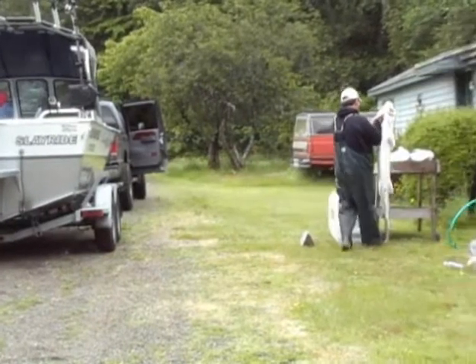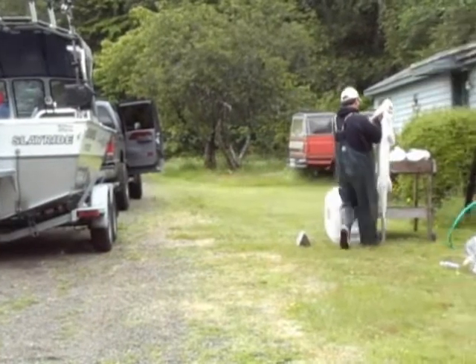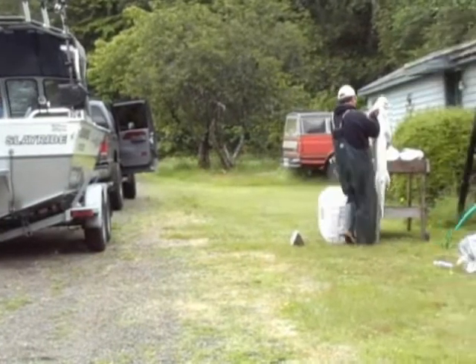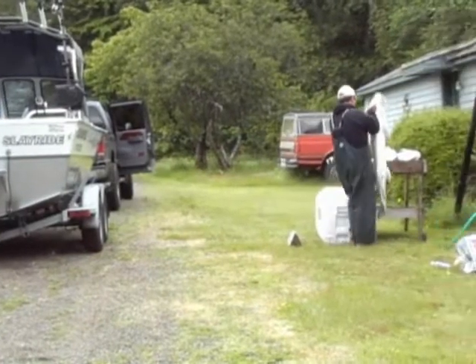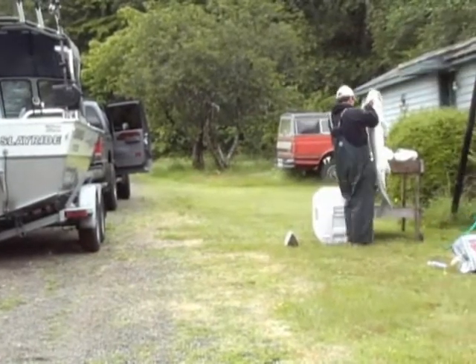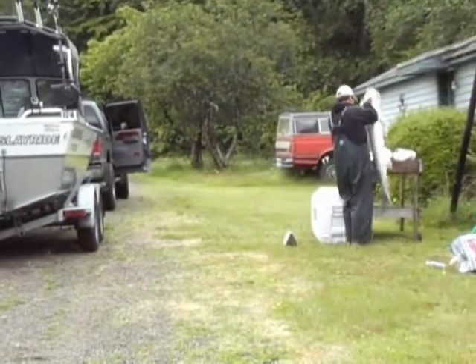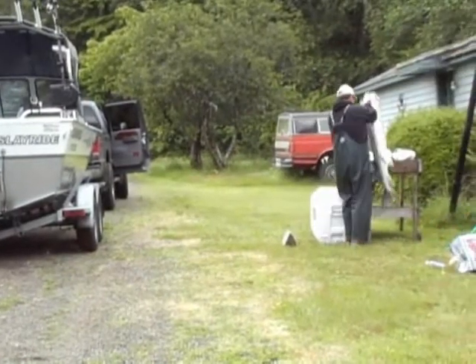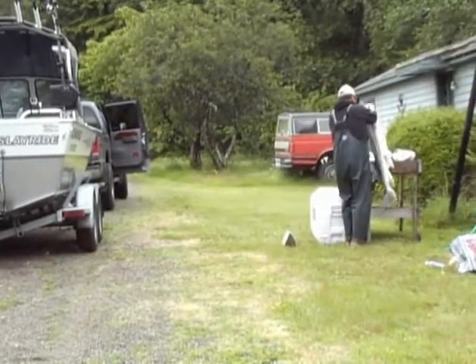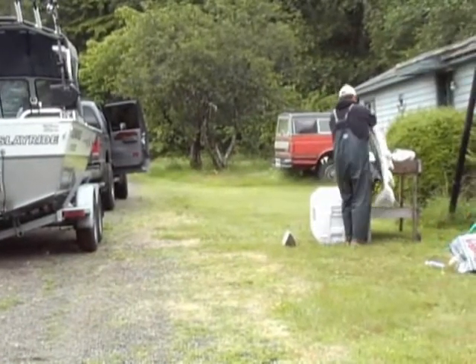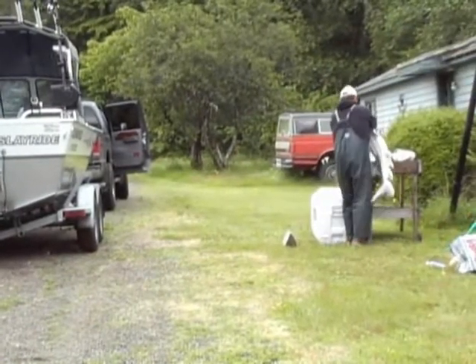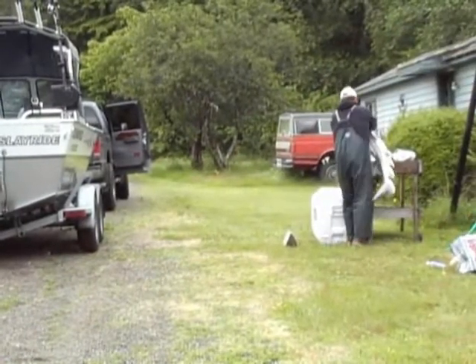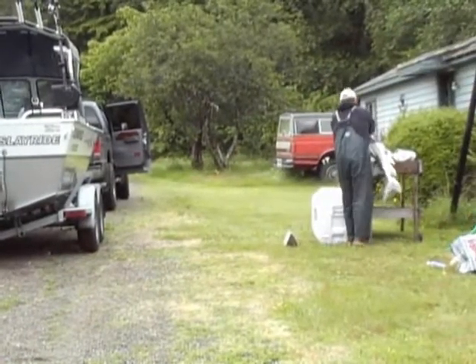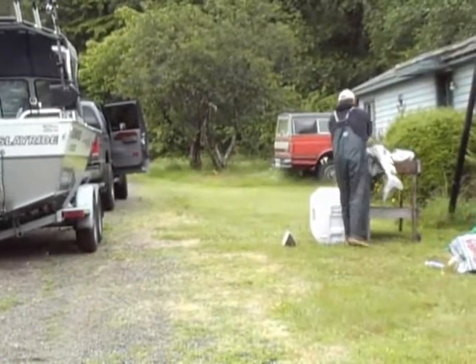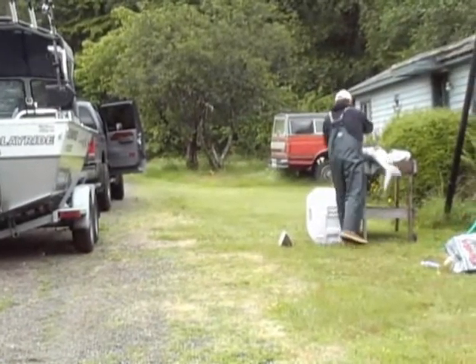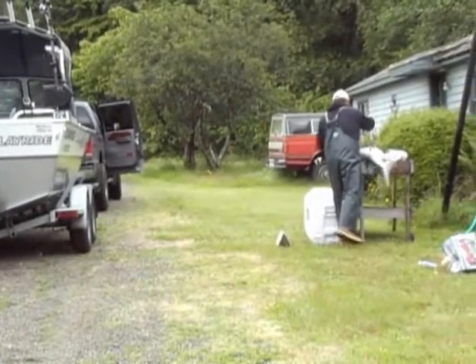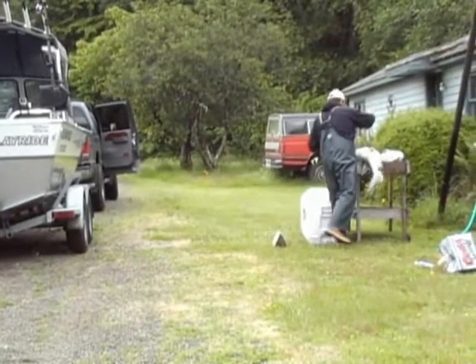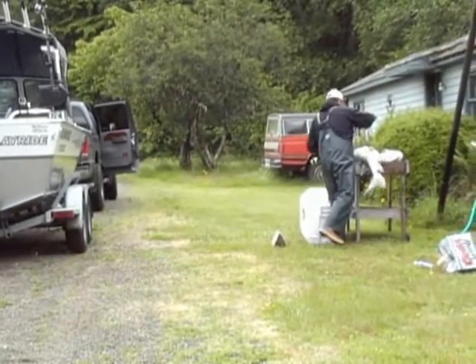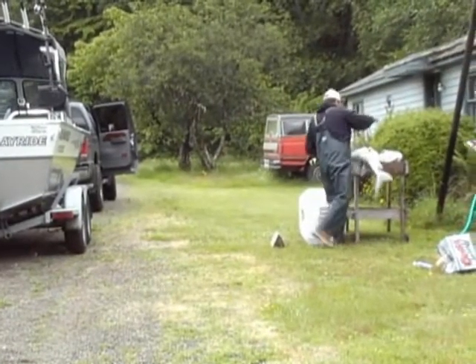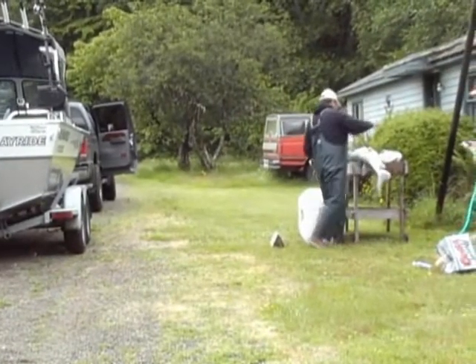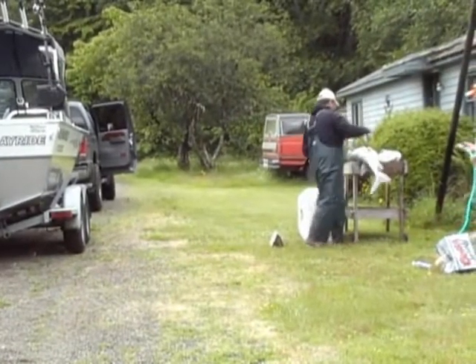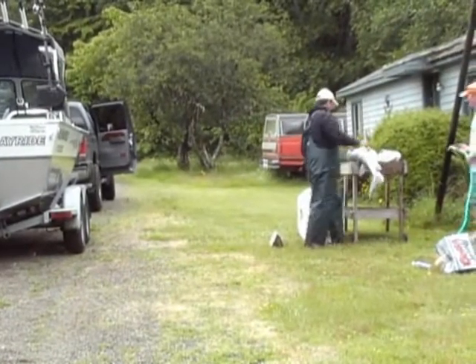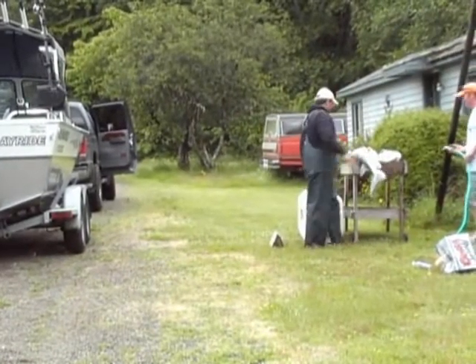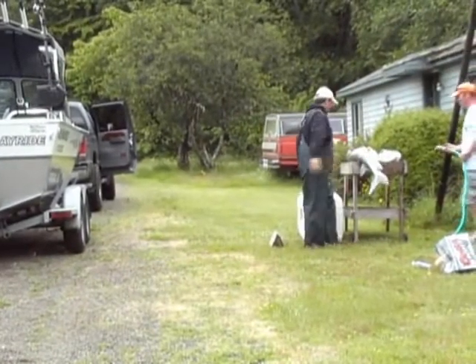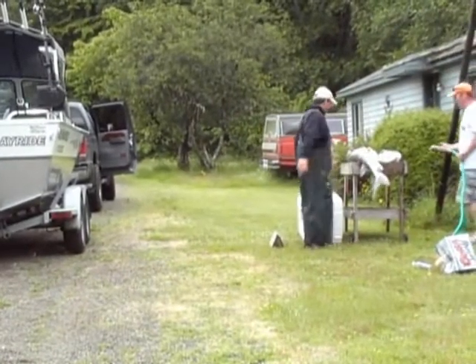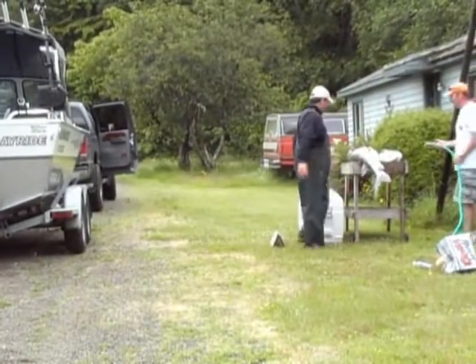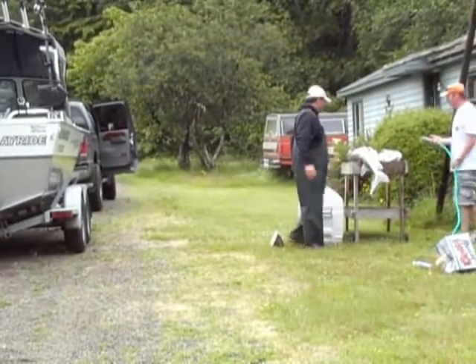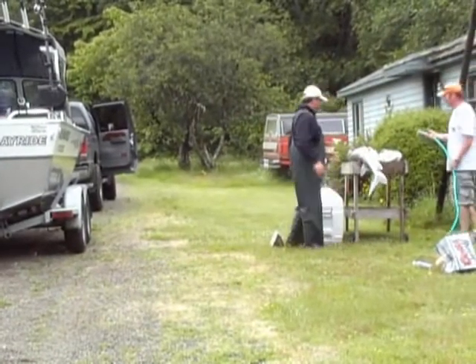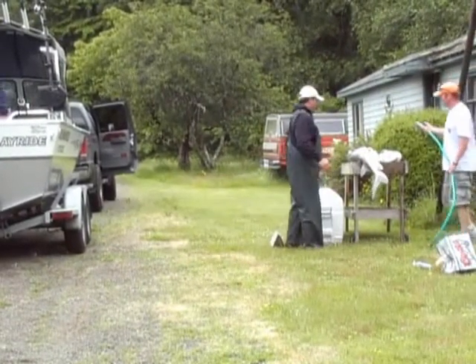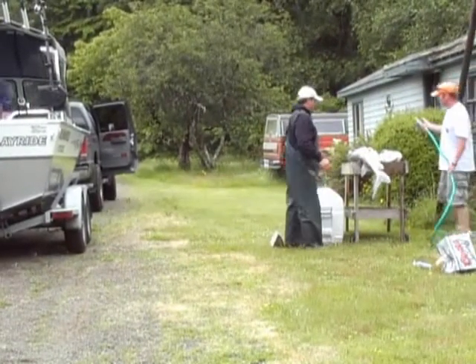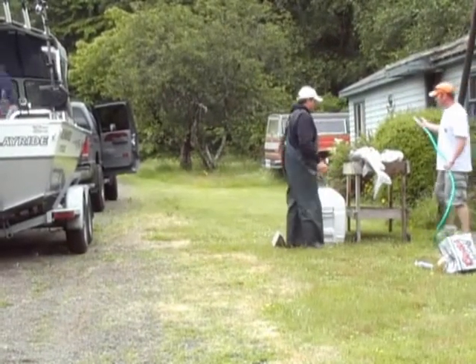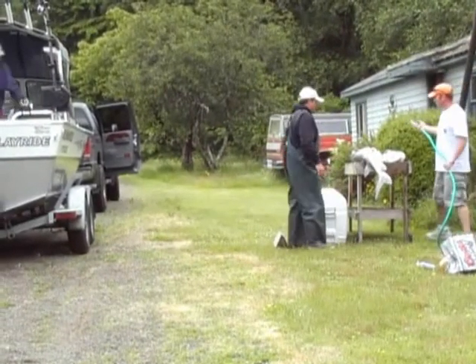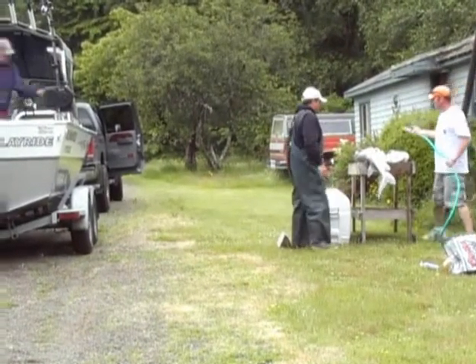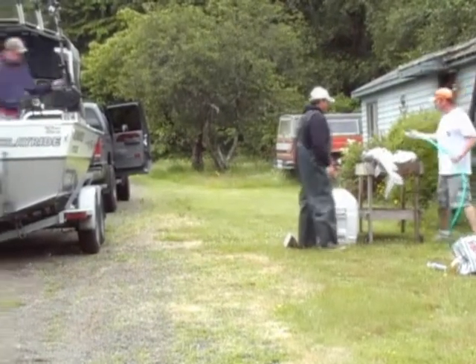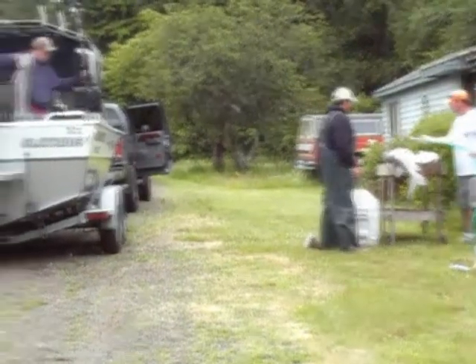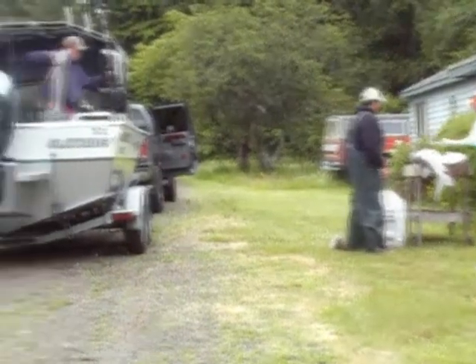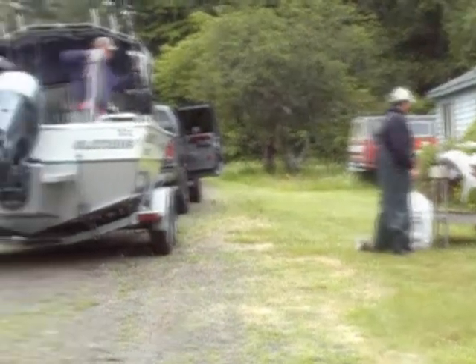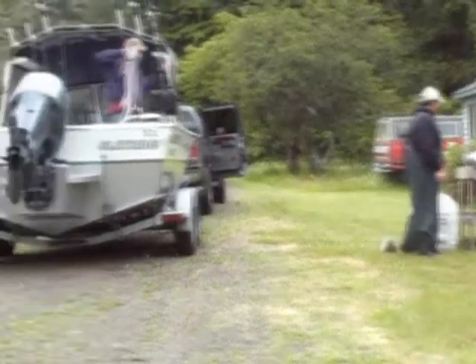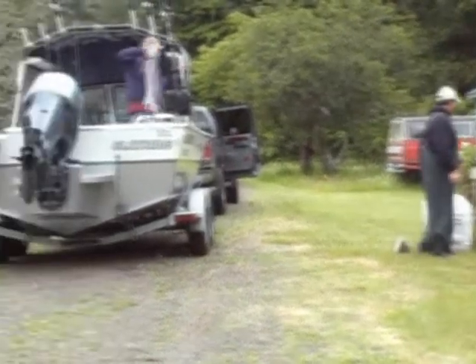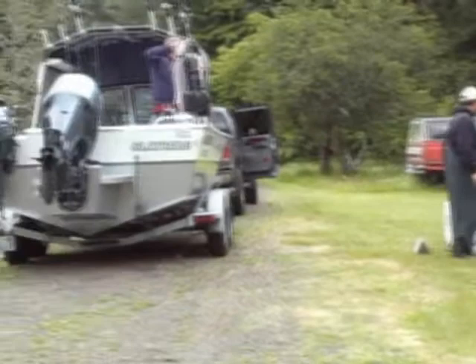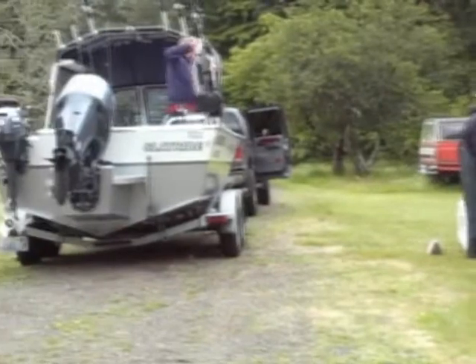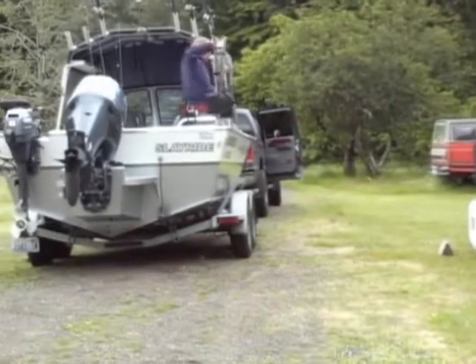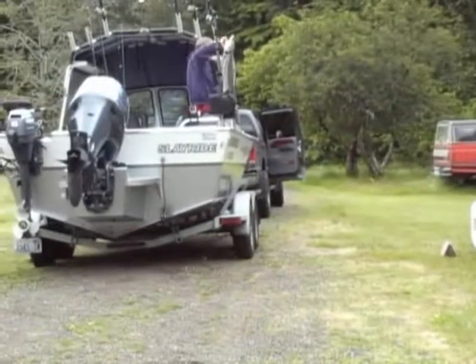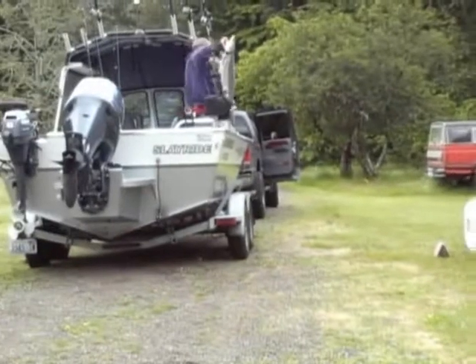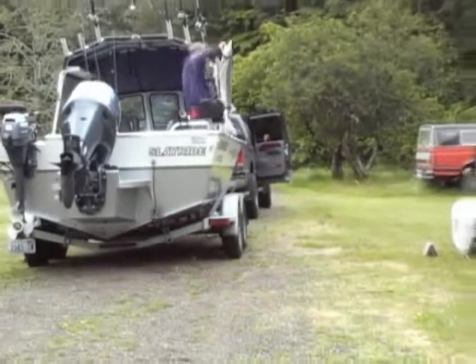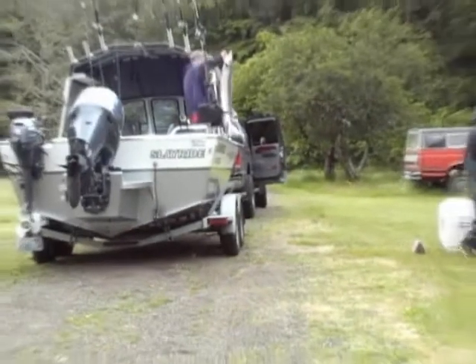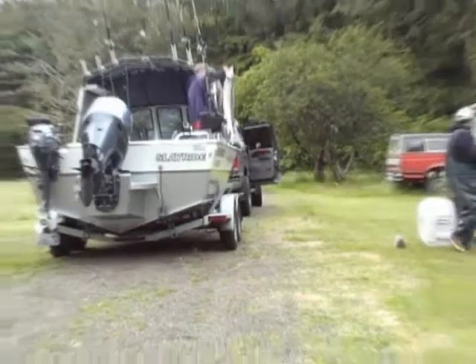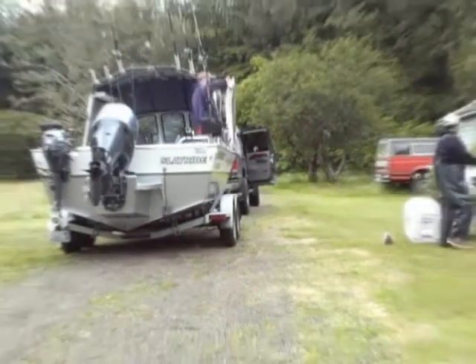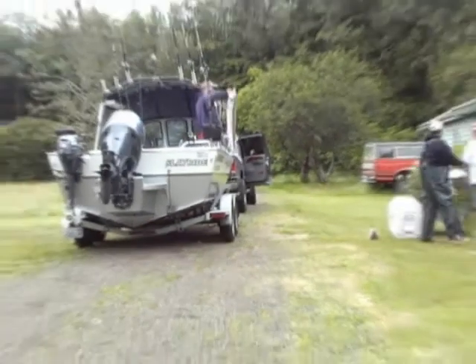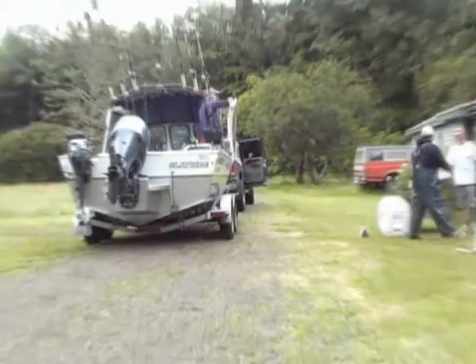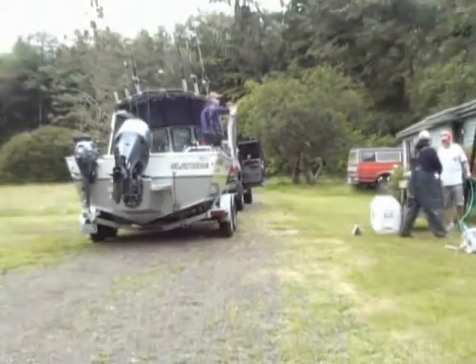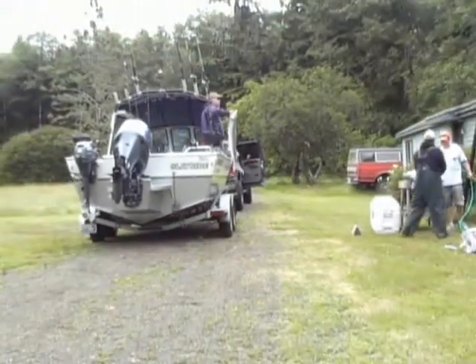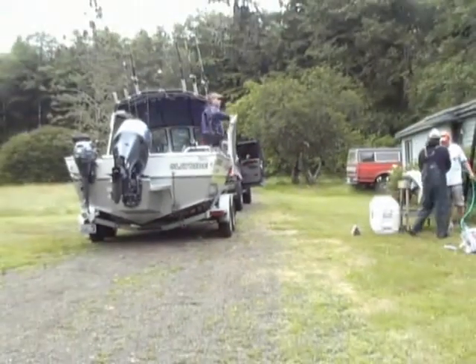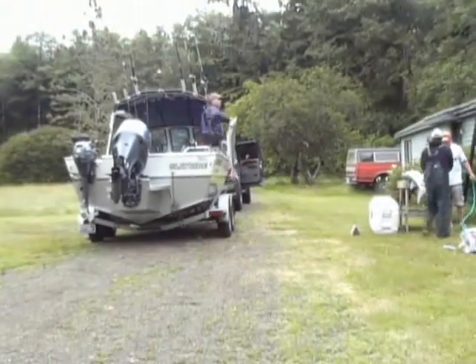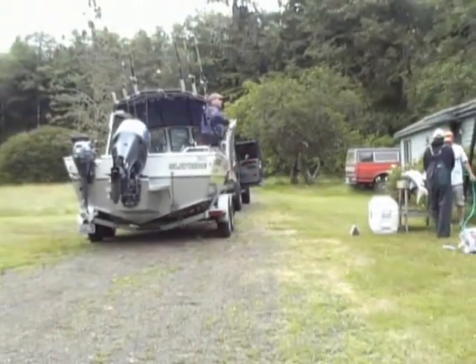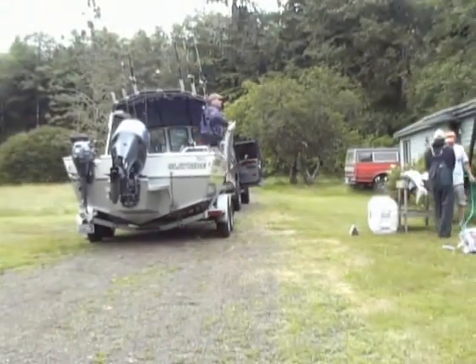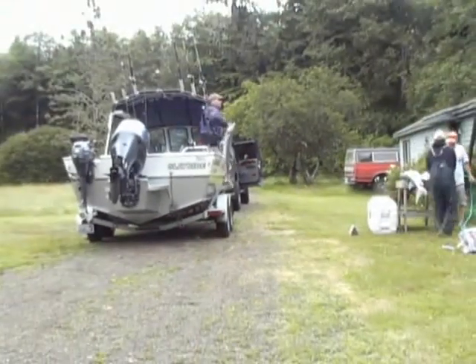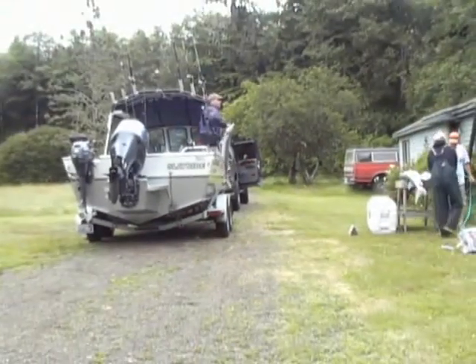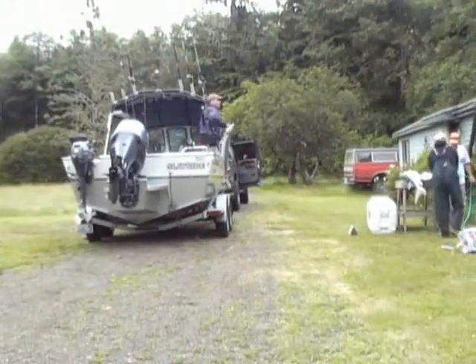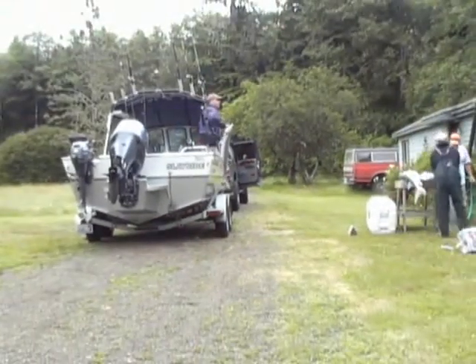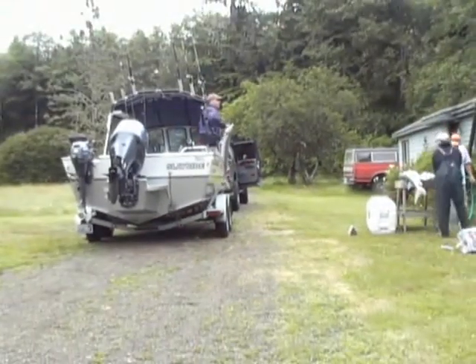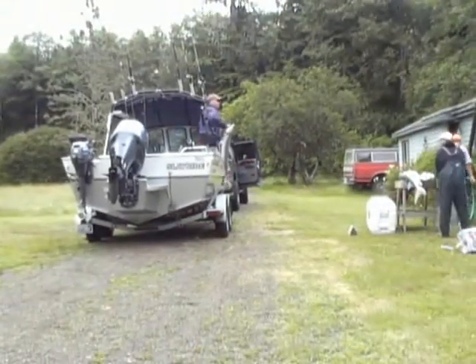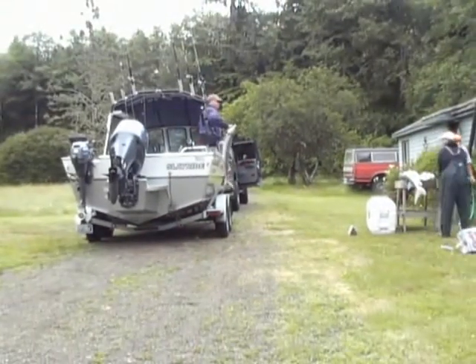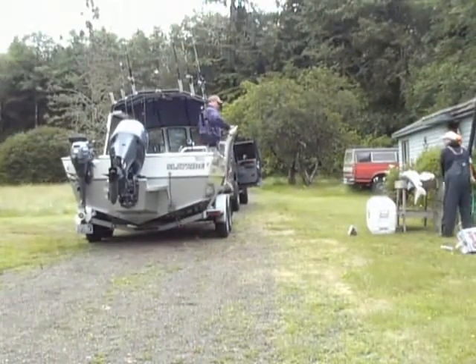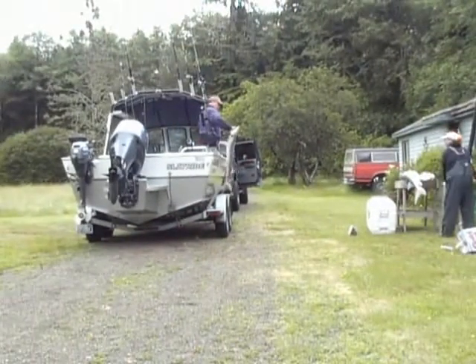We're going to the cleaning table. We're going to give you a little how-to on cleaning sturgeon. We got more fish coming off the boat.